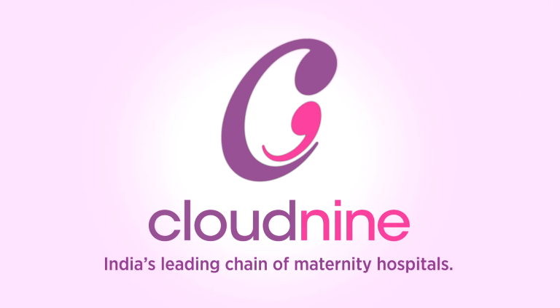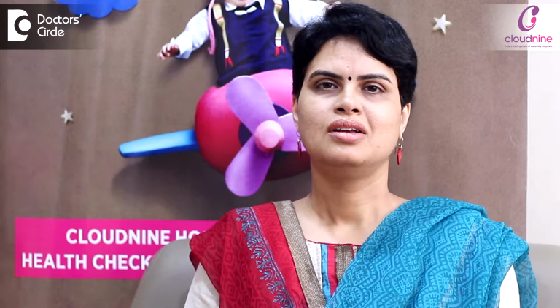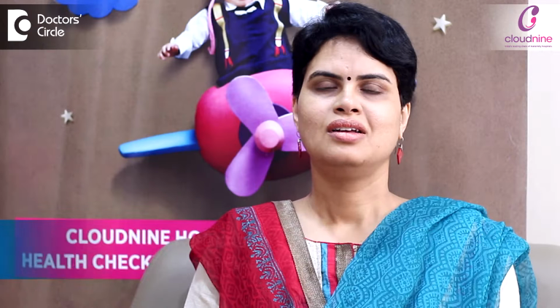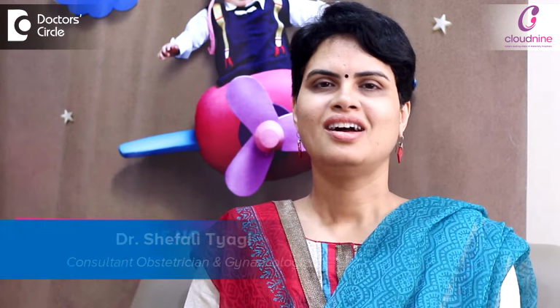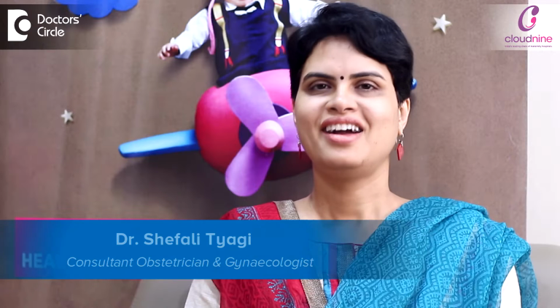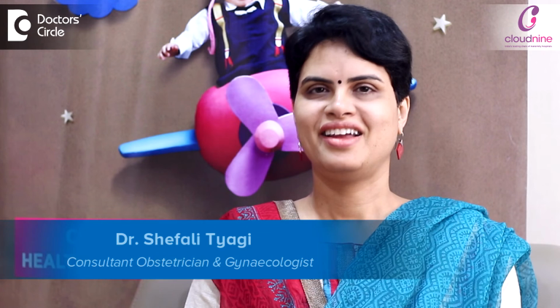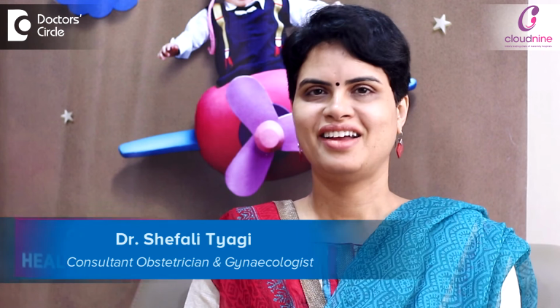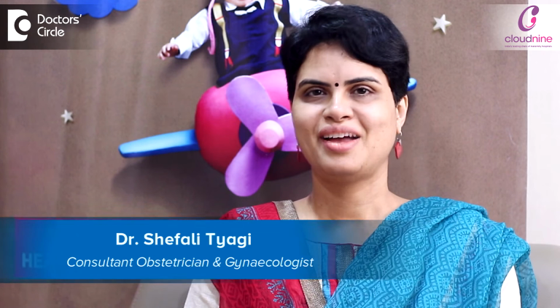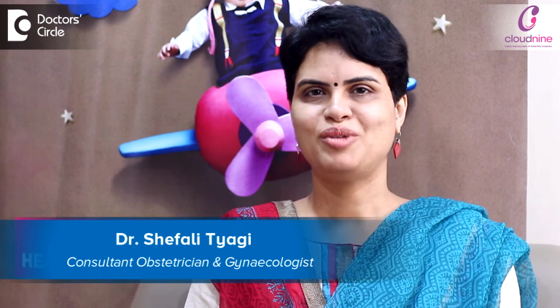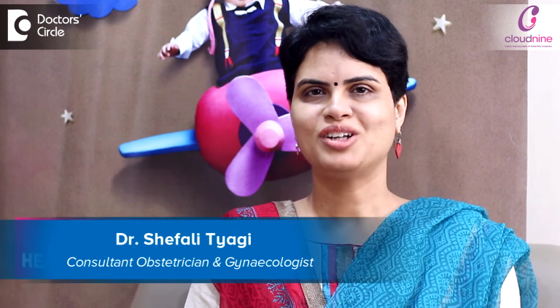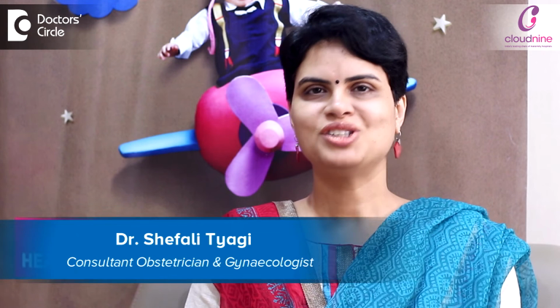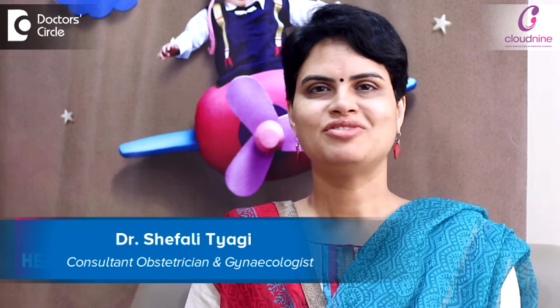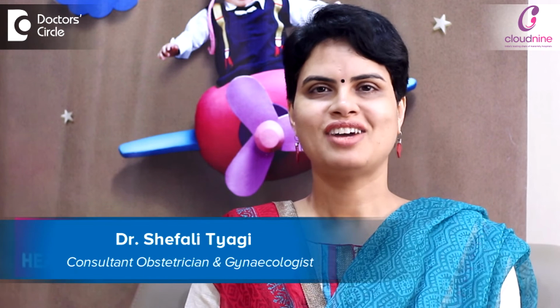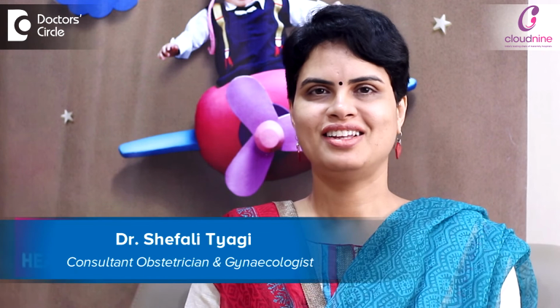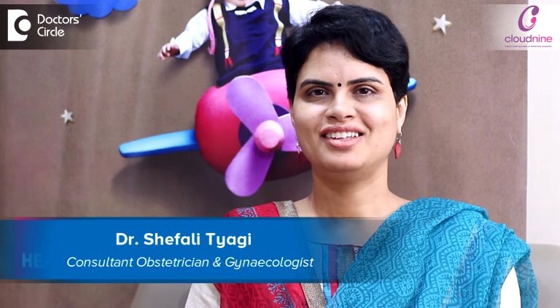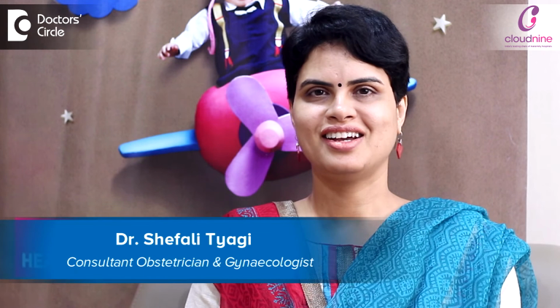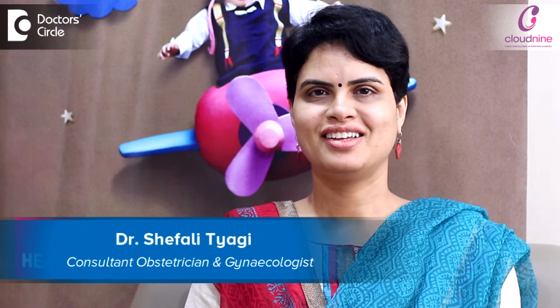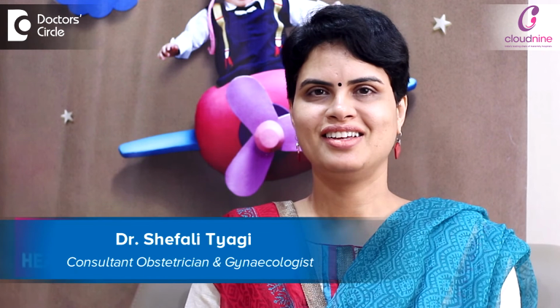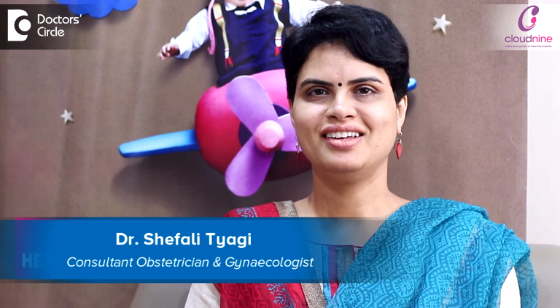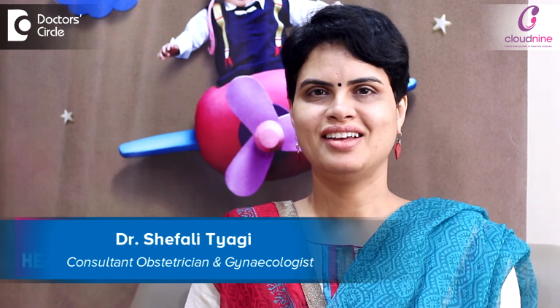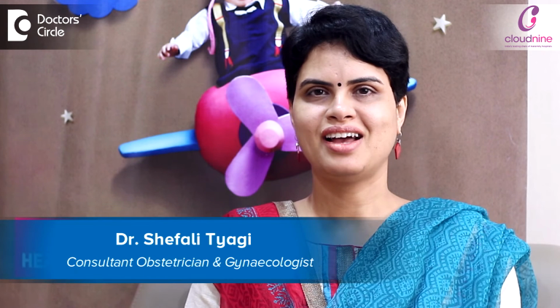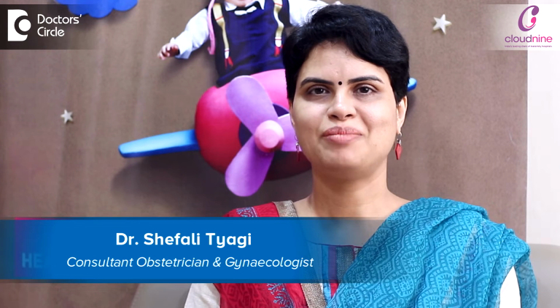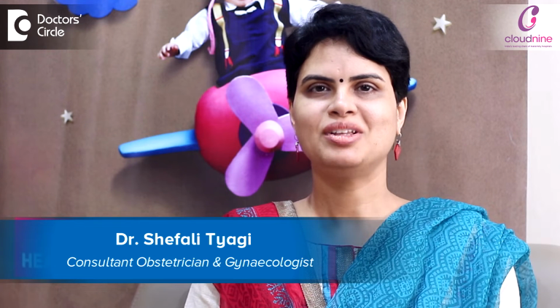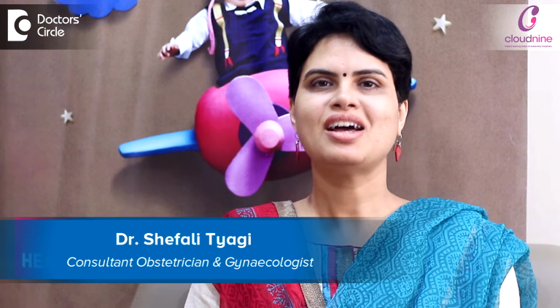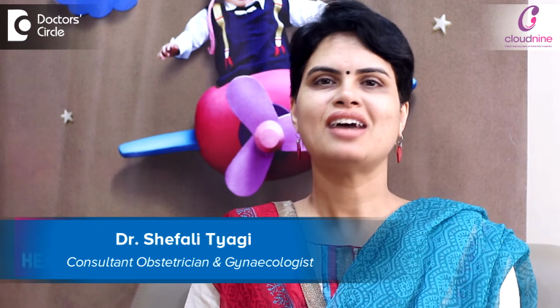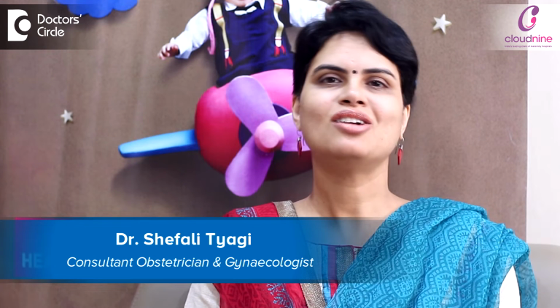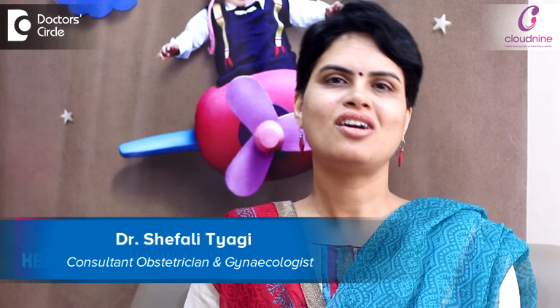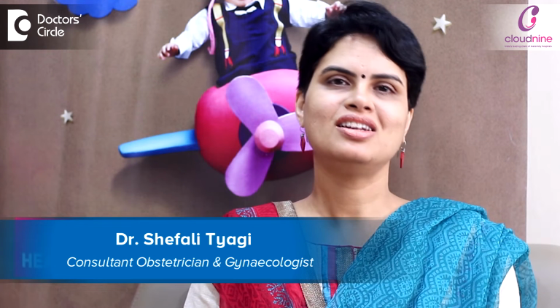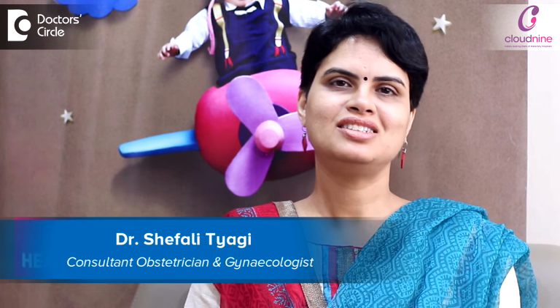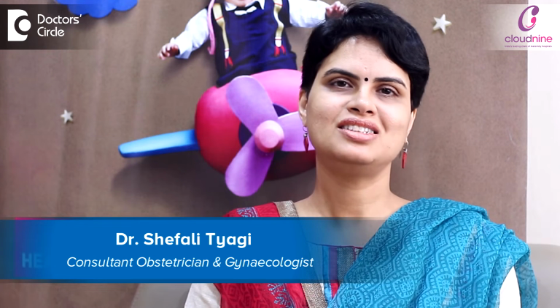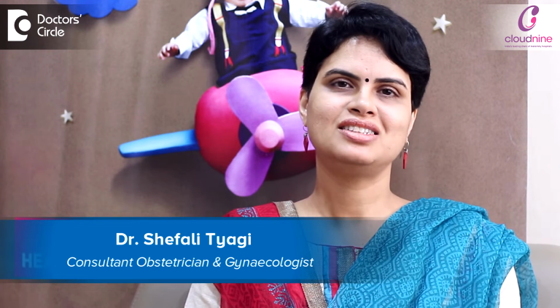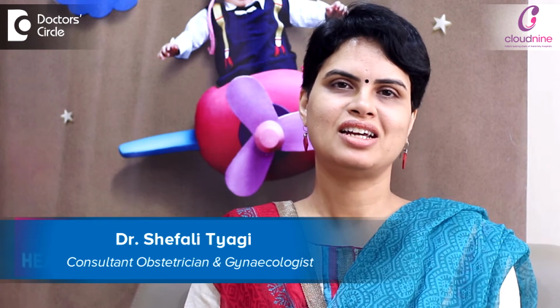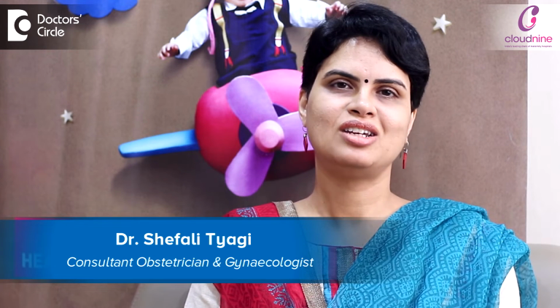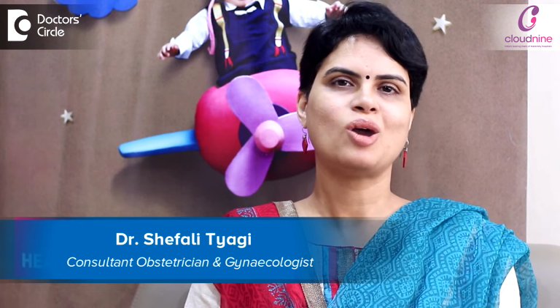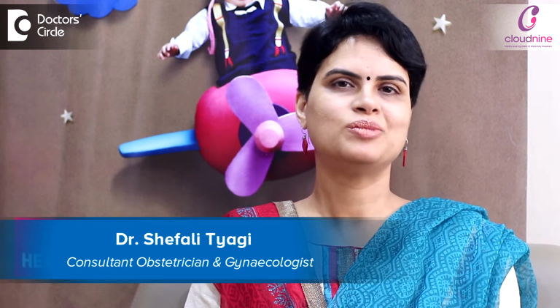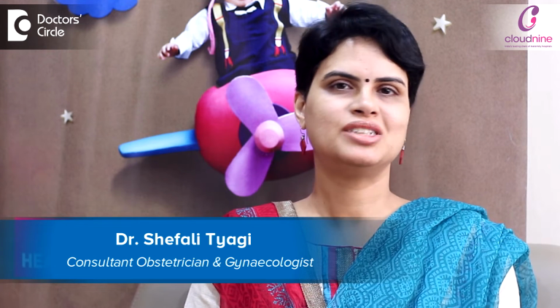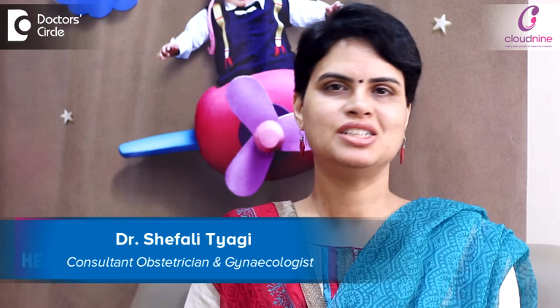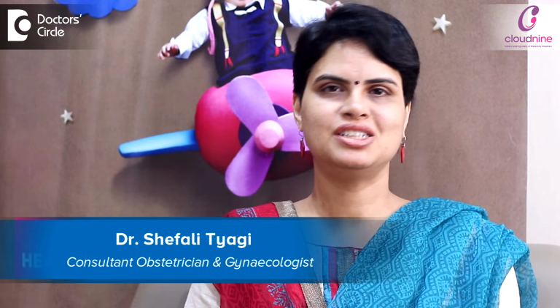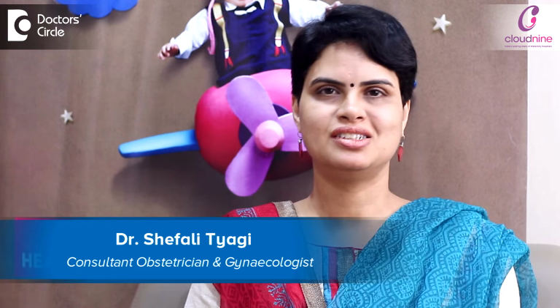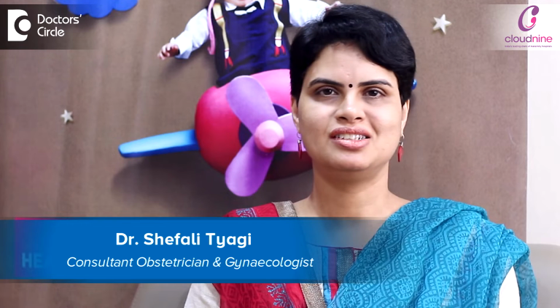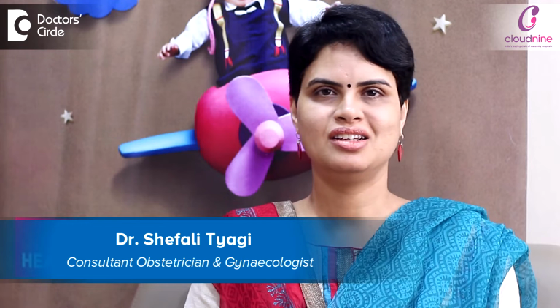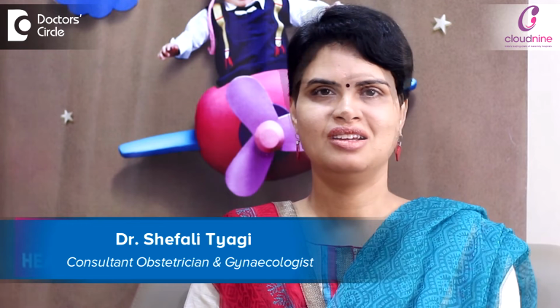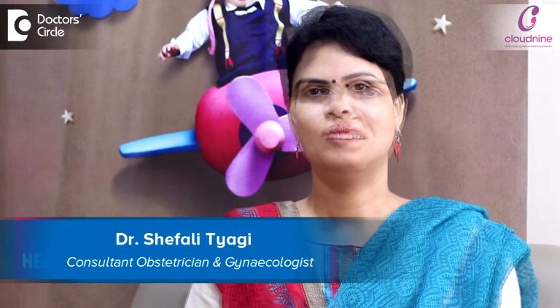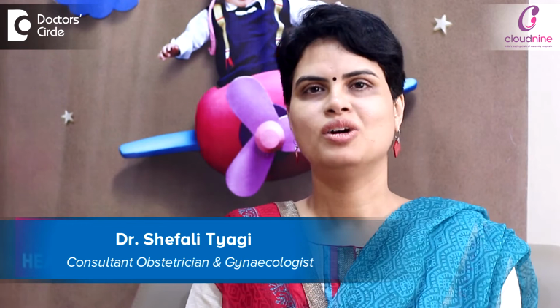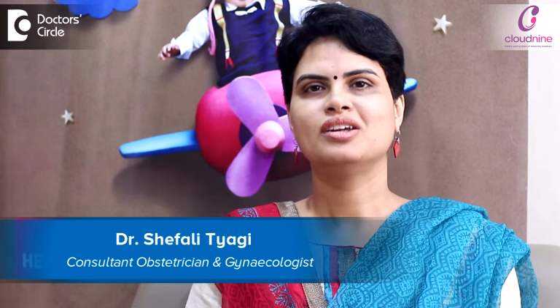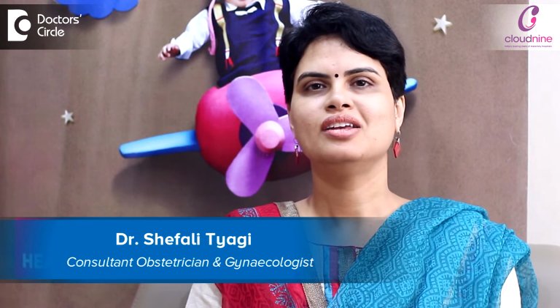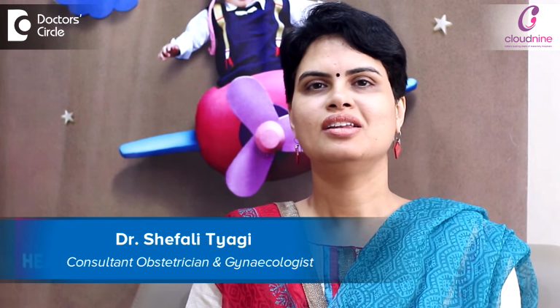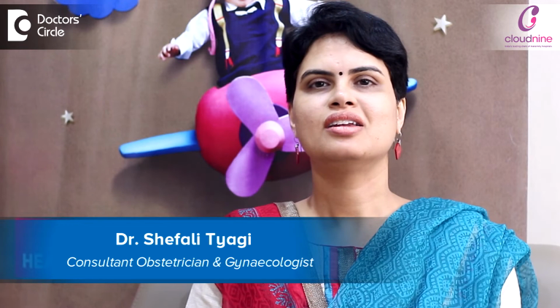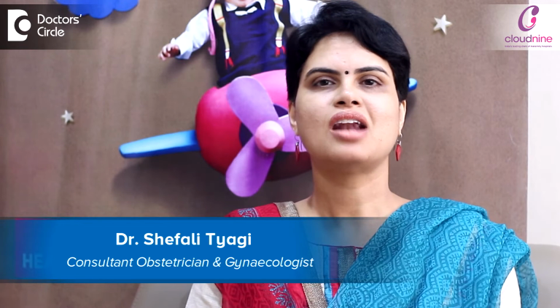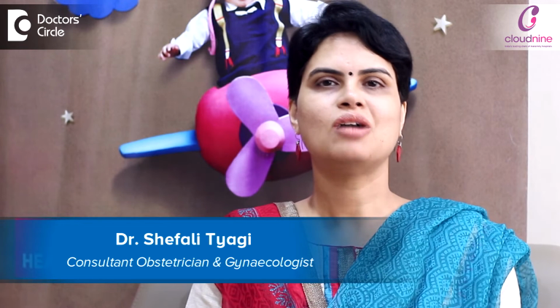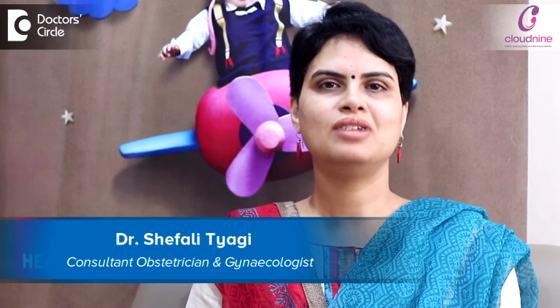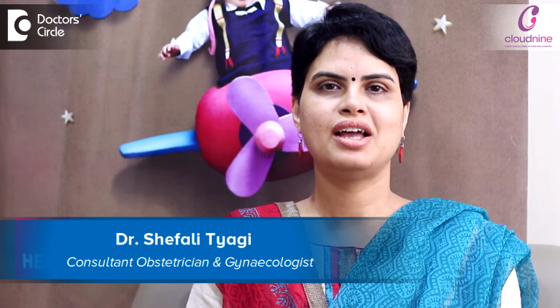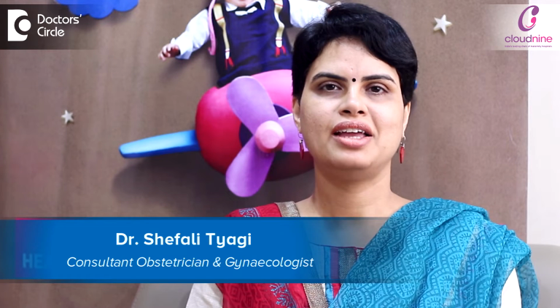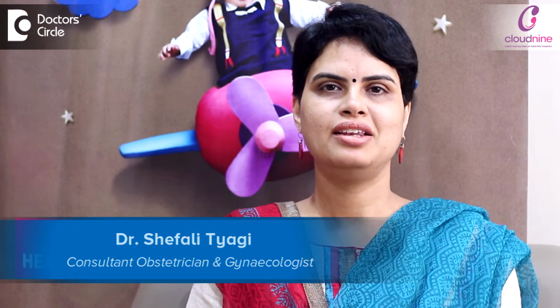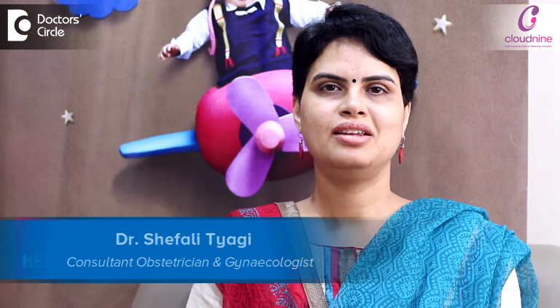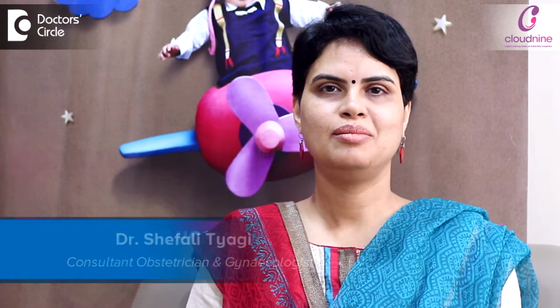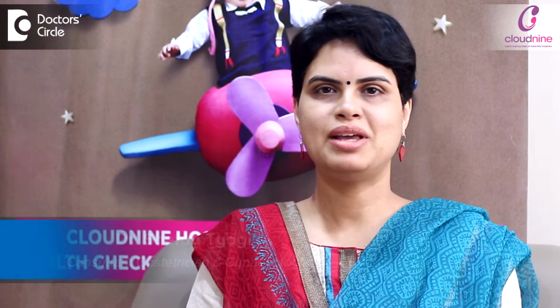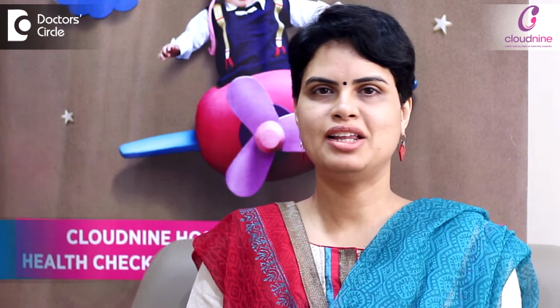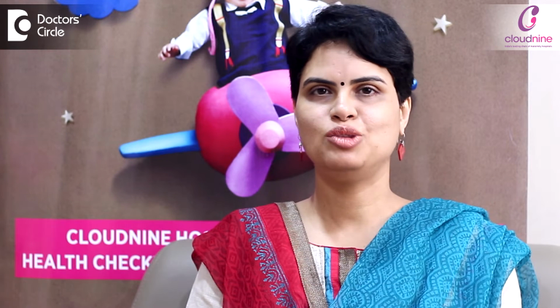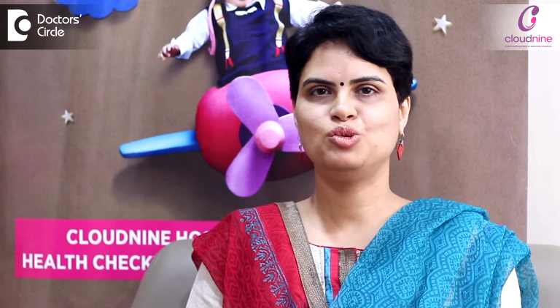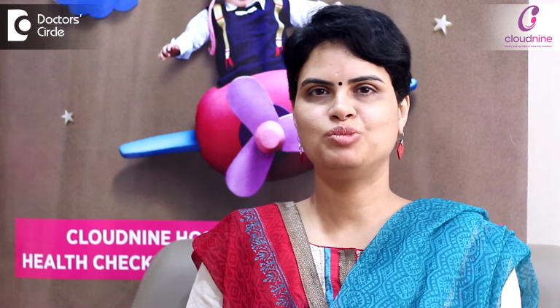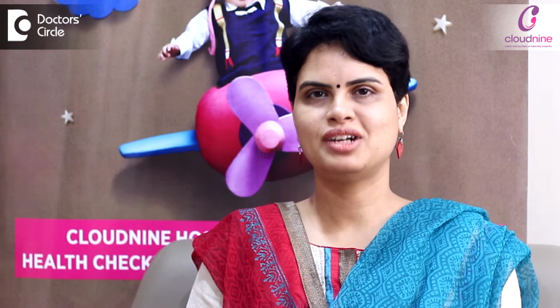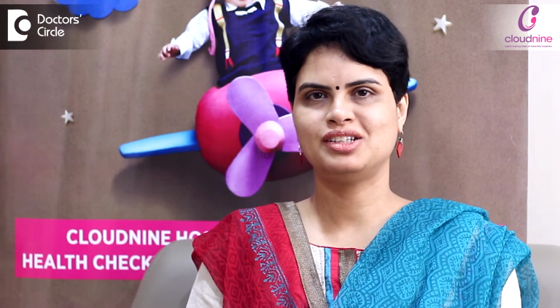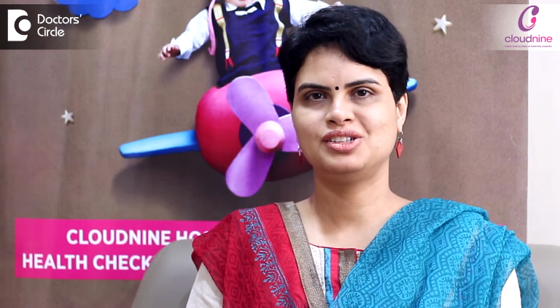Hi, I'm Dr. Shifali Tyagi. I'm the gynecologist and obstetrician working in Cloud9, Bellendool branch.